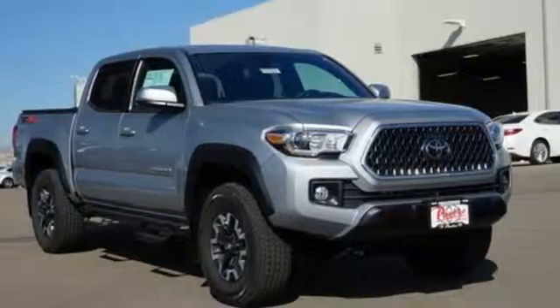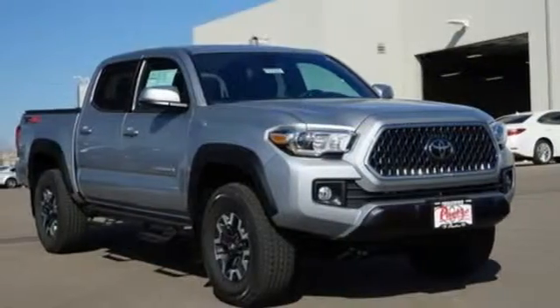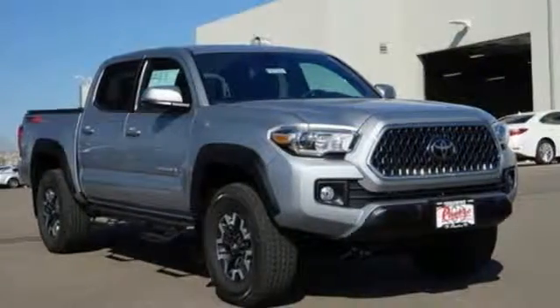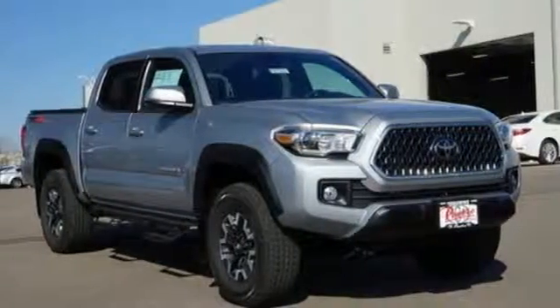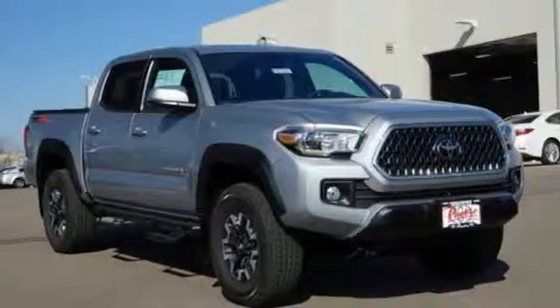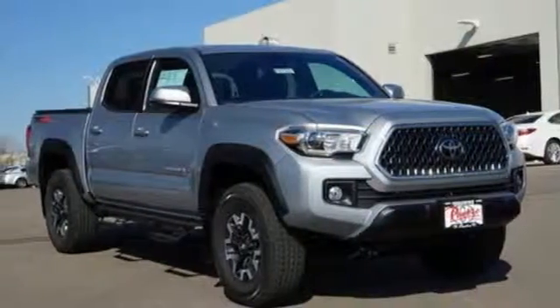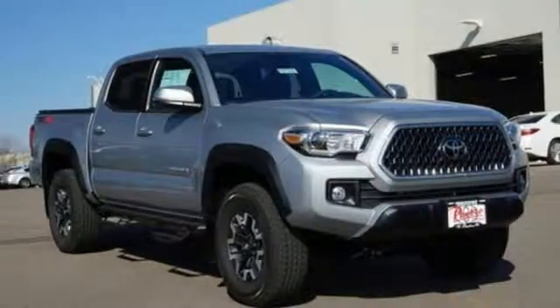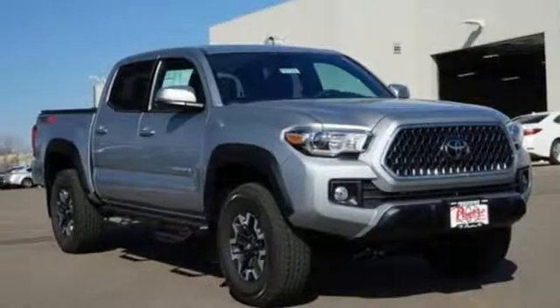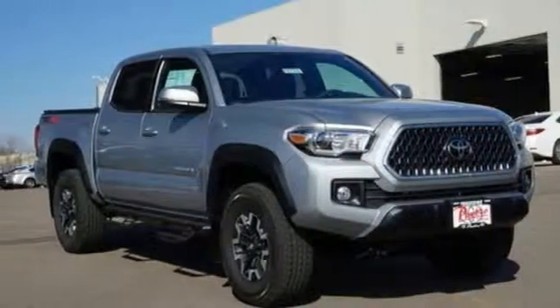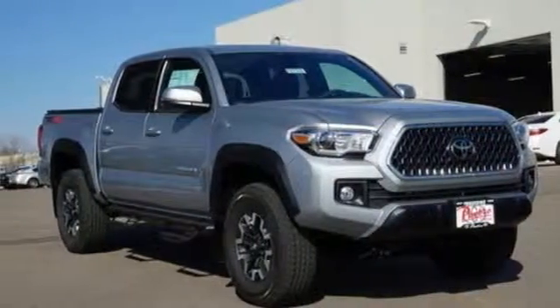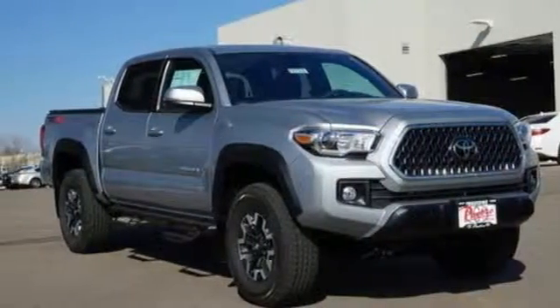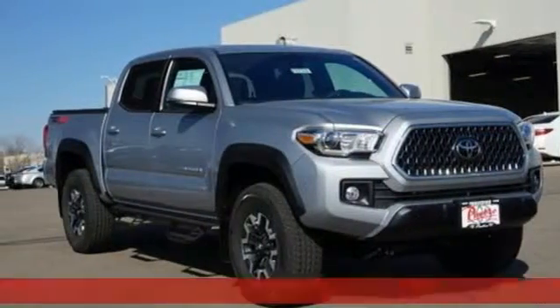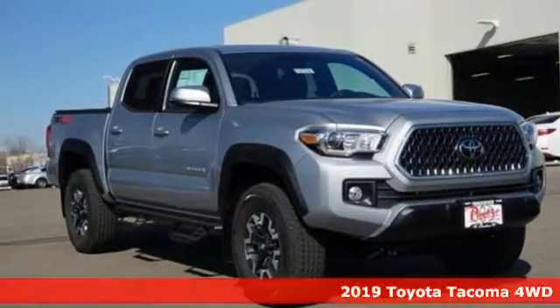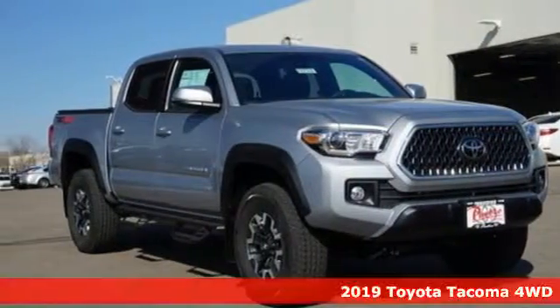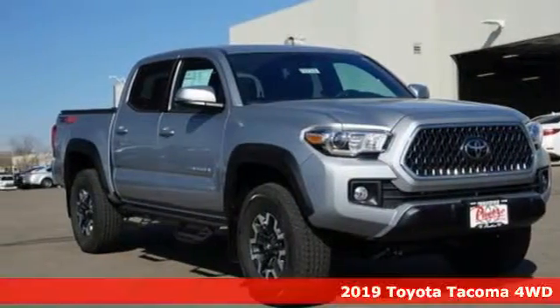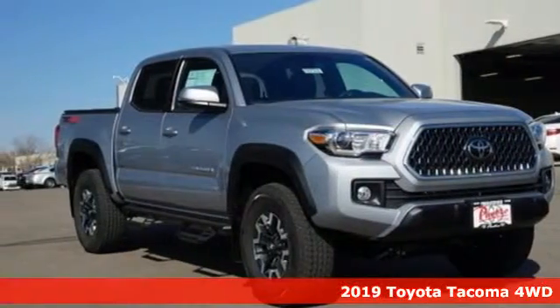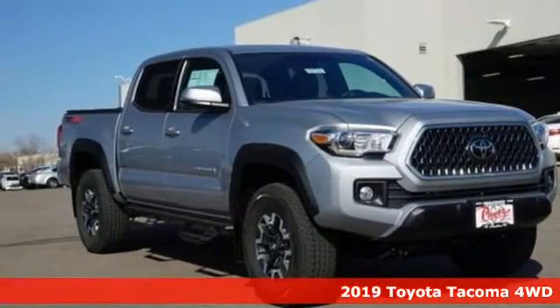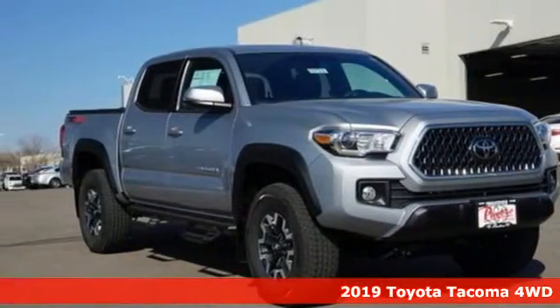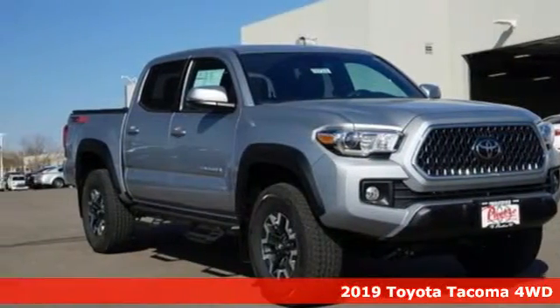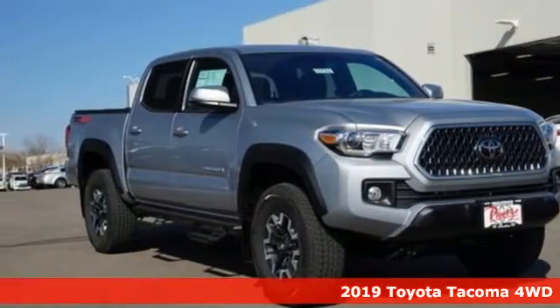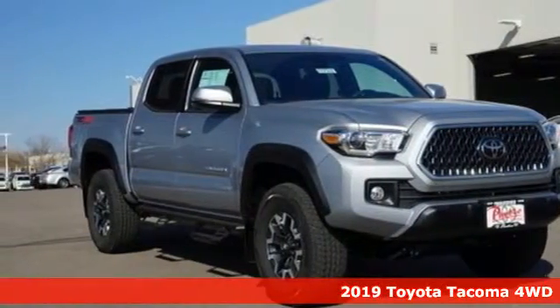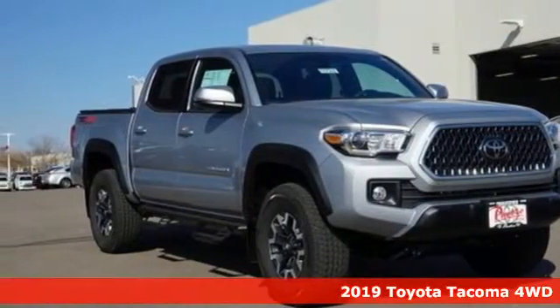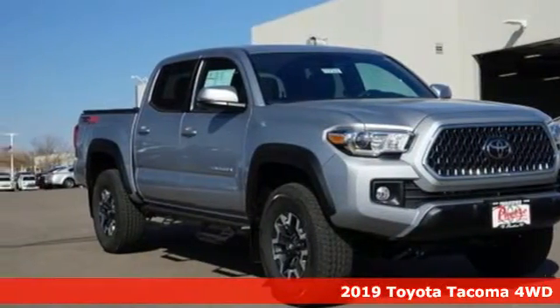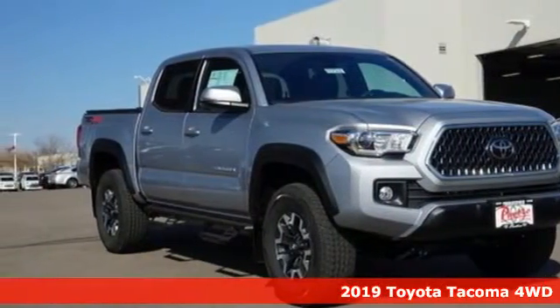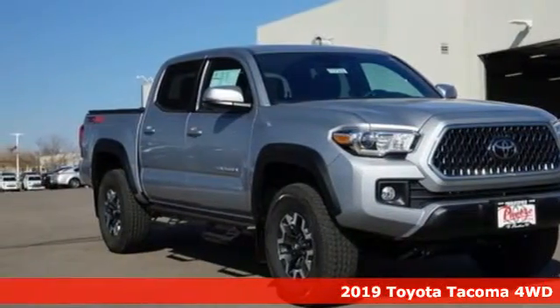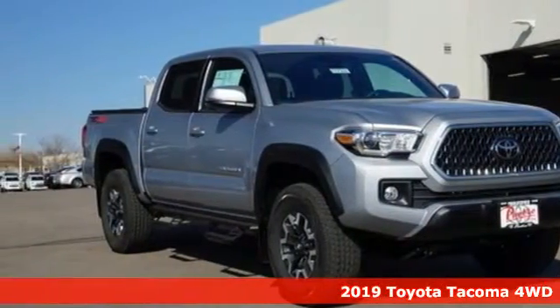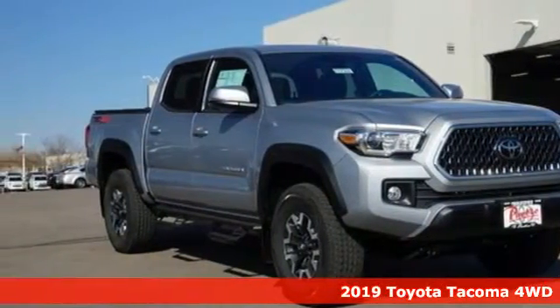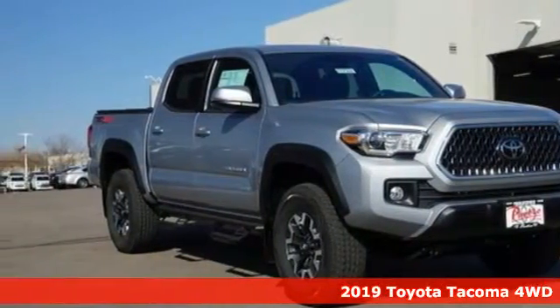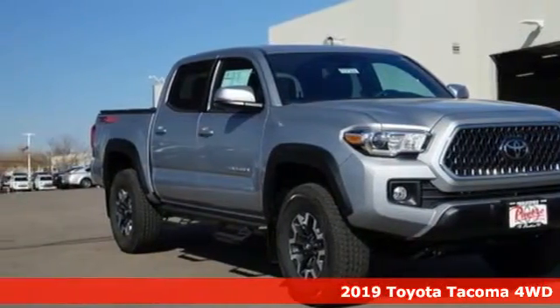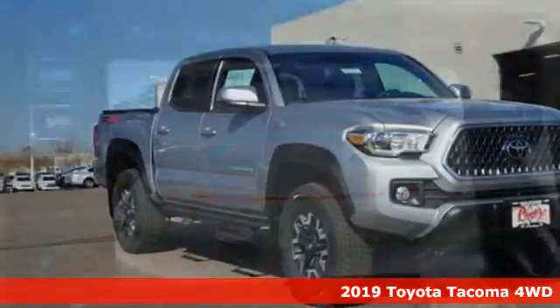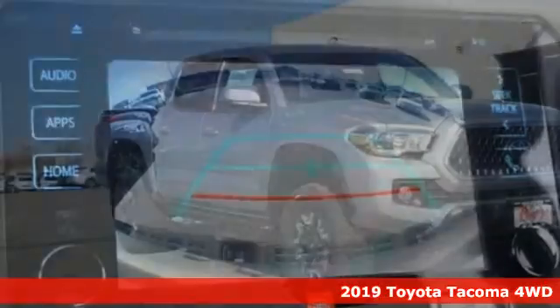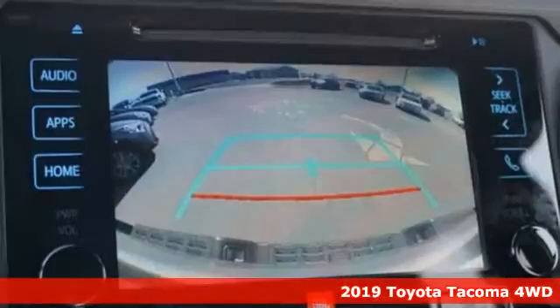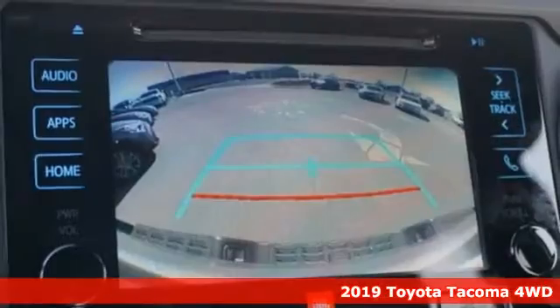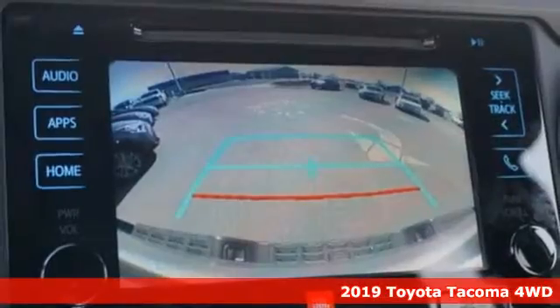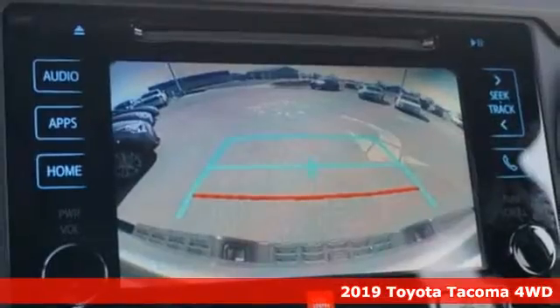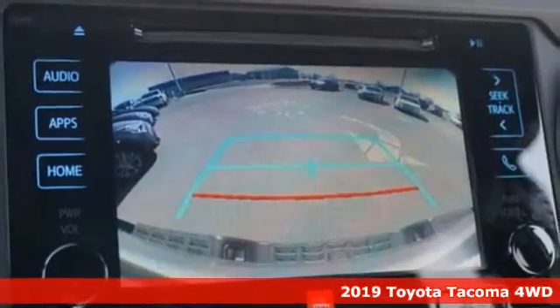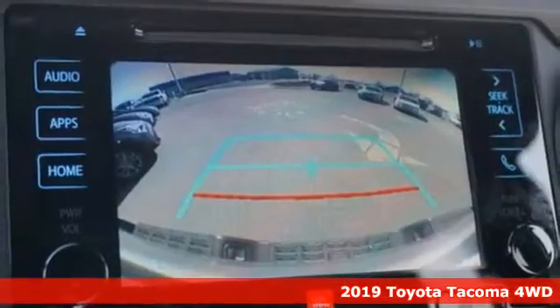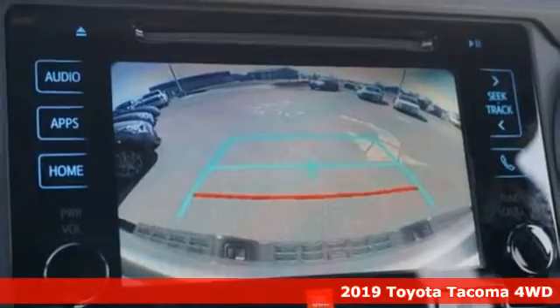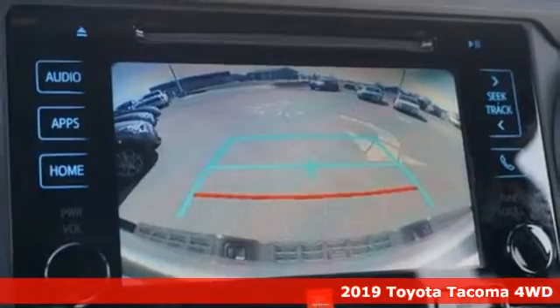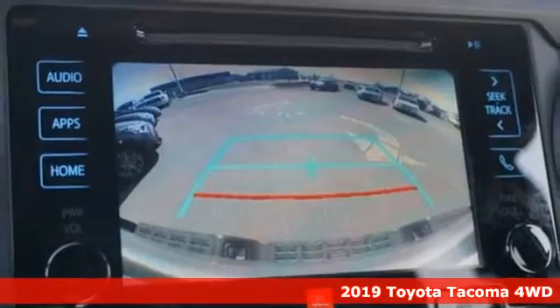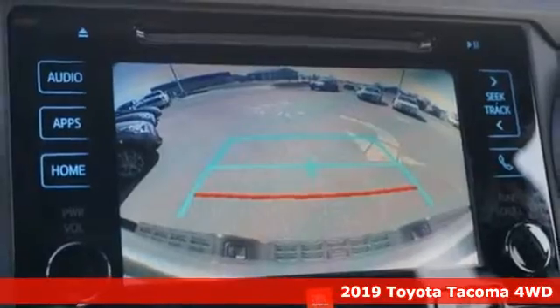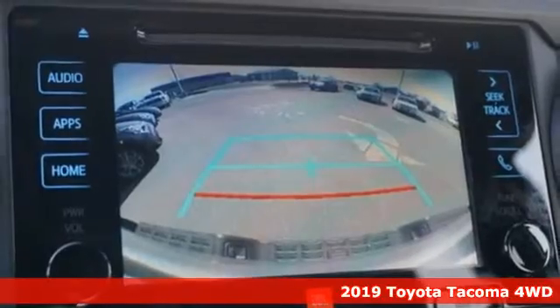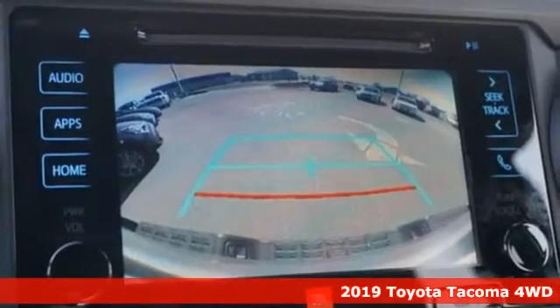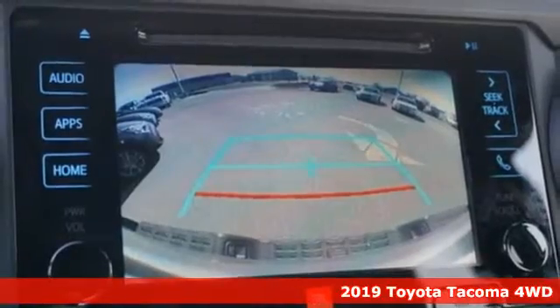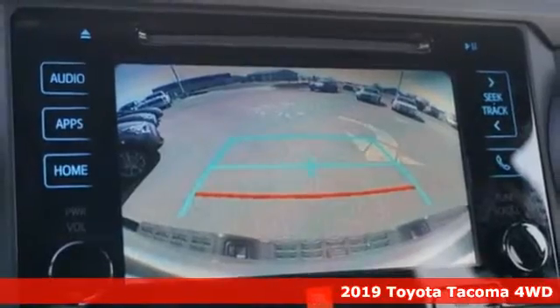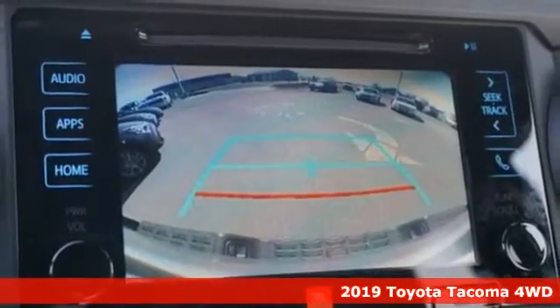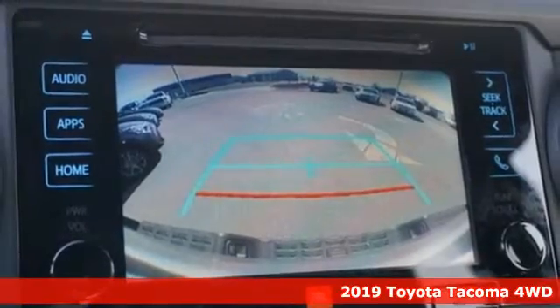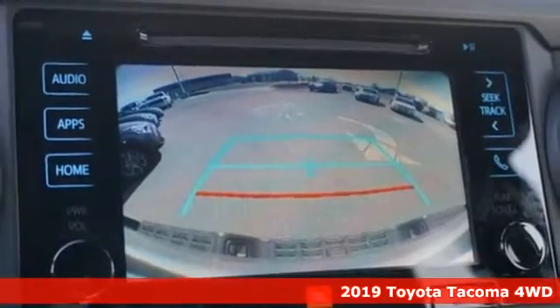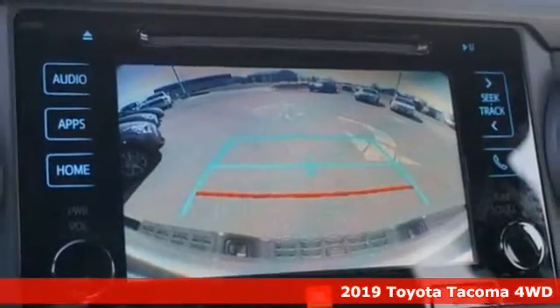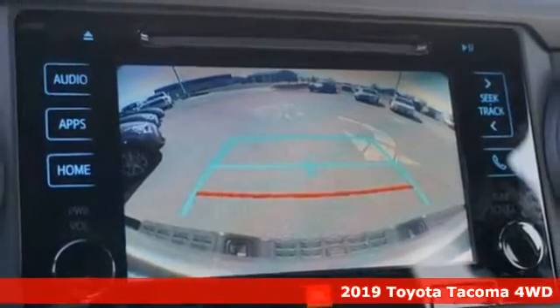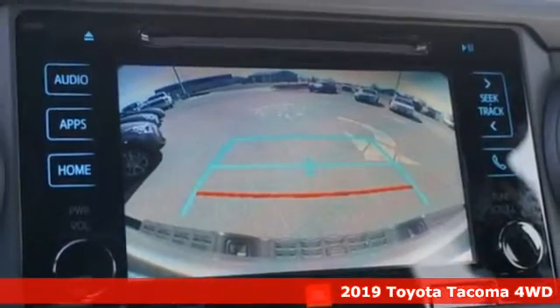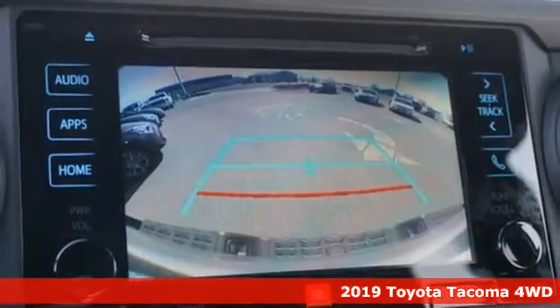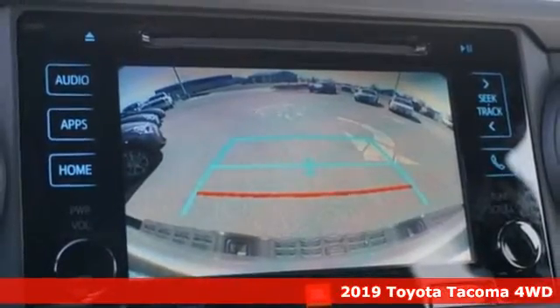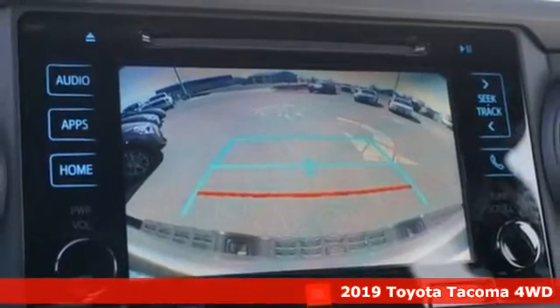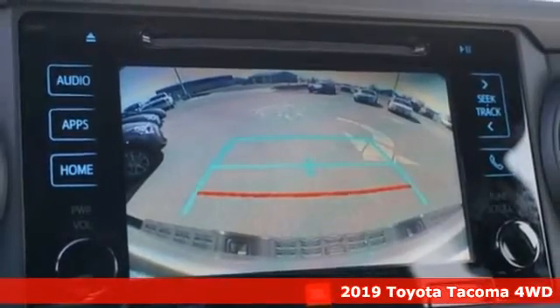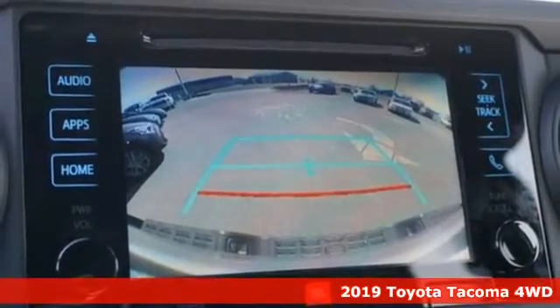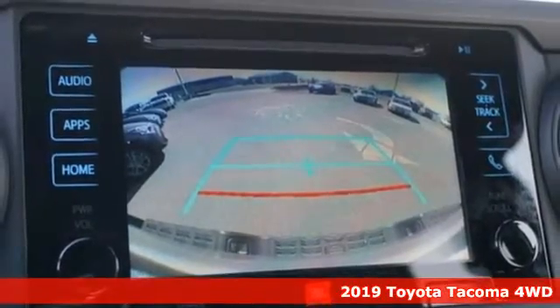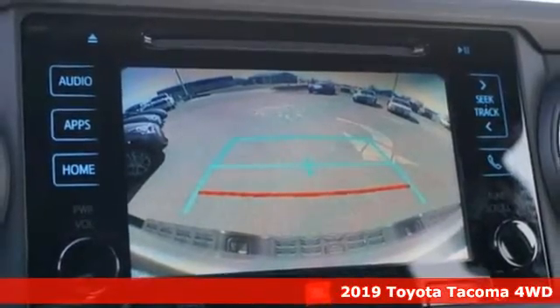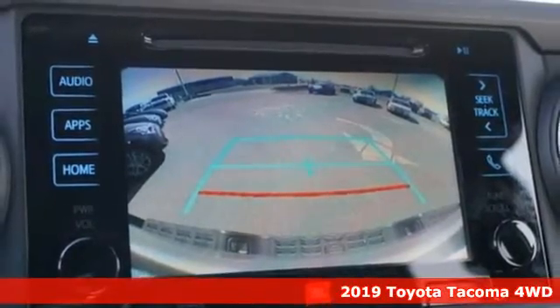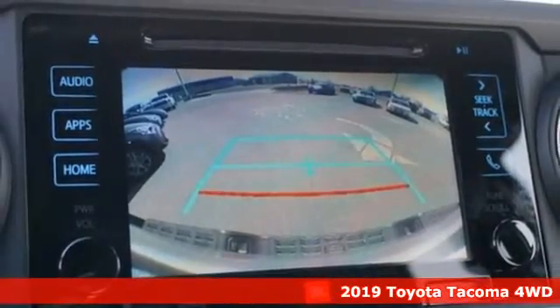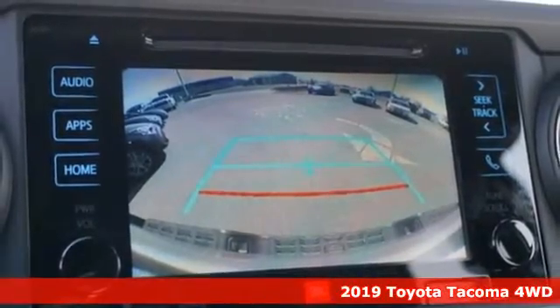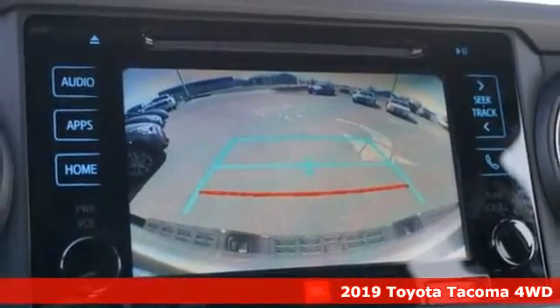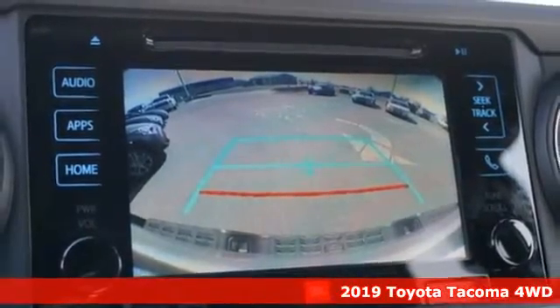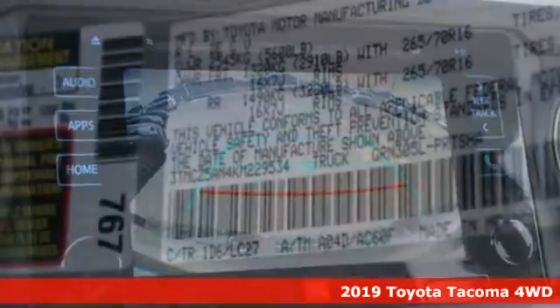Here's a new 2019 Toyota Tacoma 4WD. When you're looking for comfort, convenience, and quality, you think Toyota.